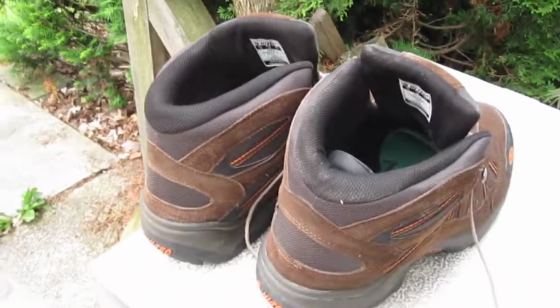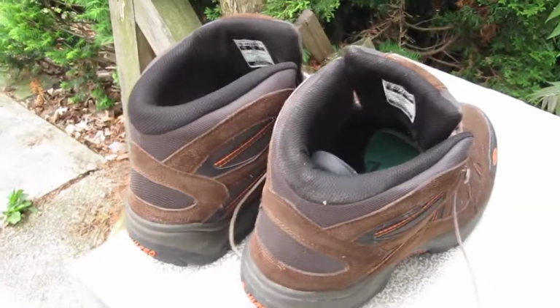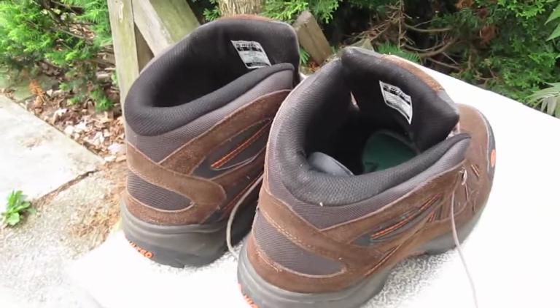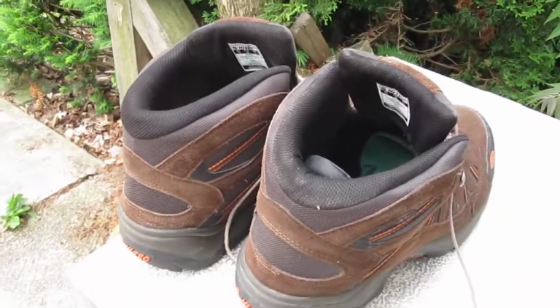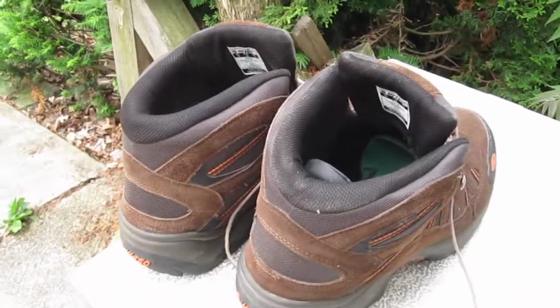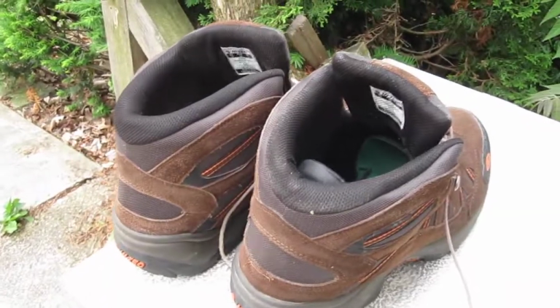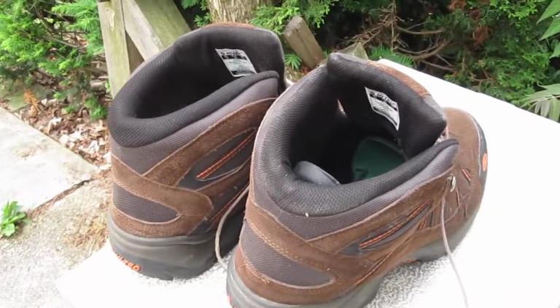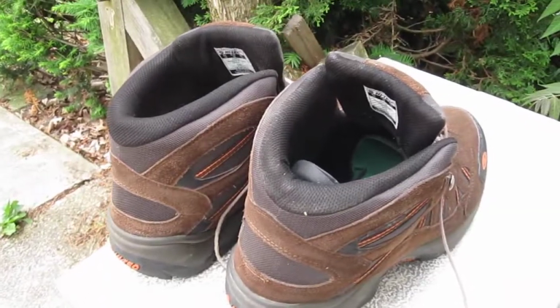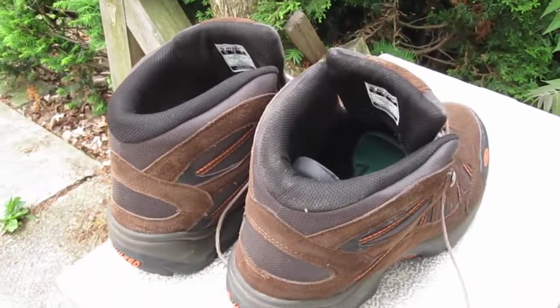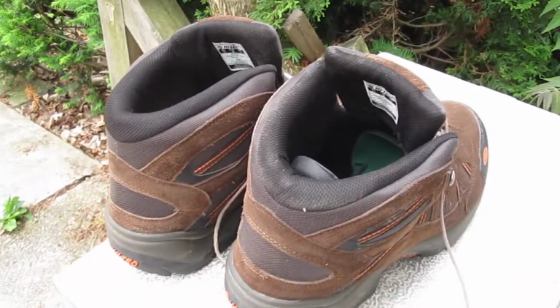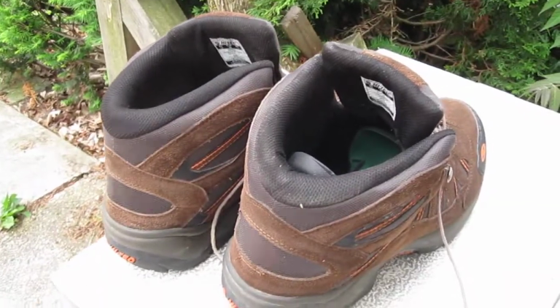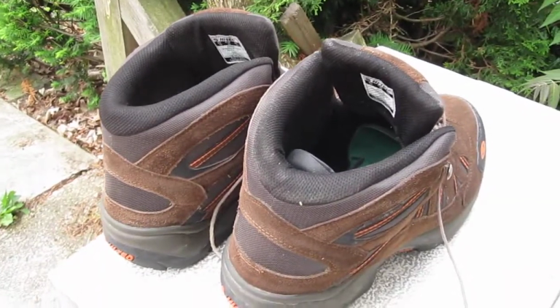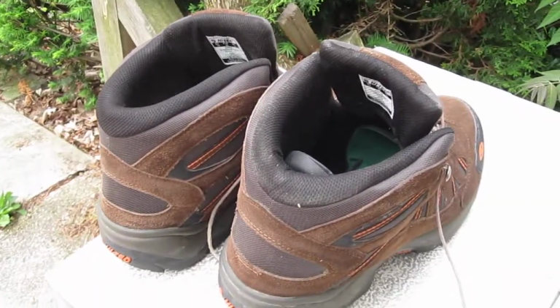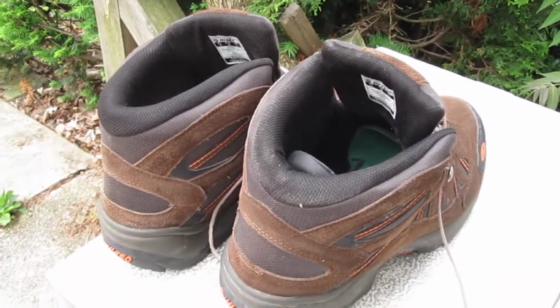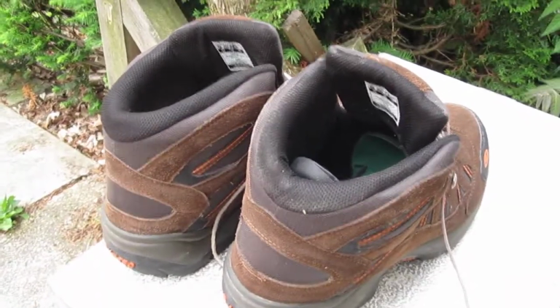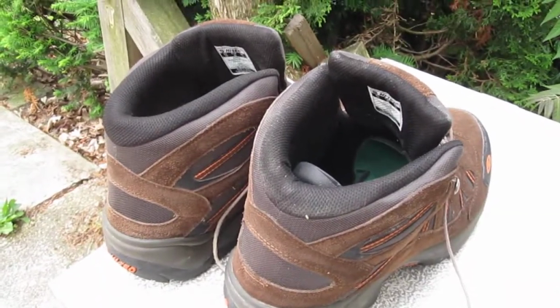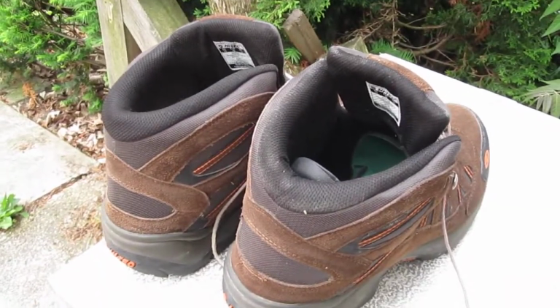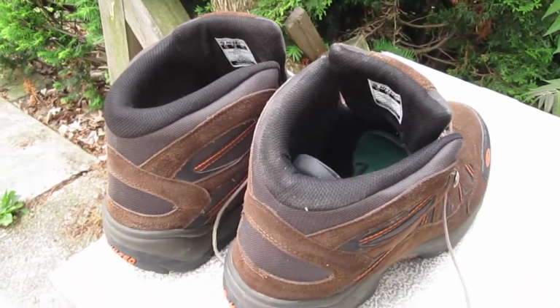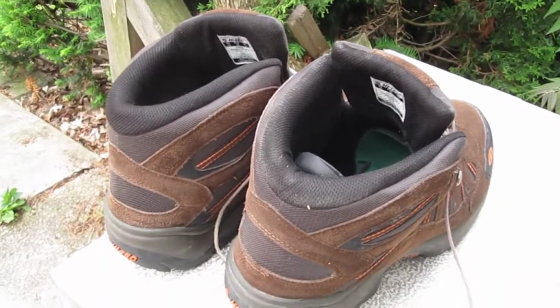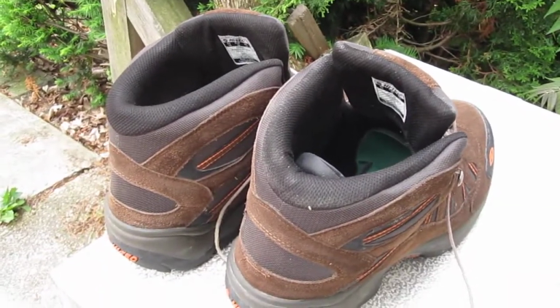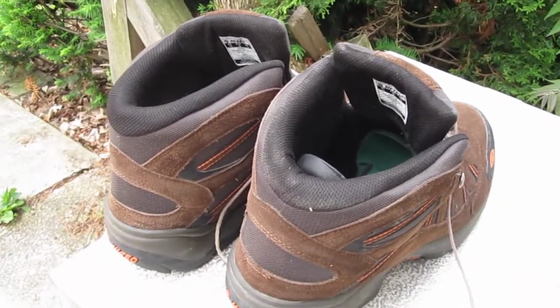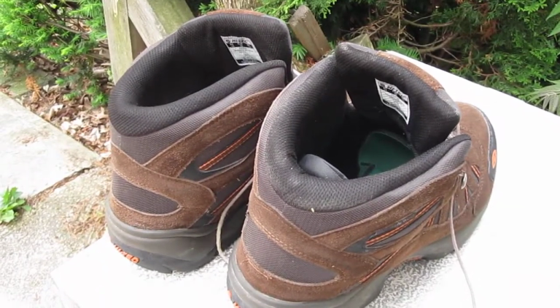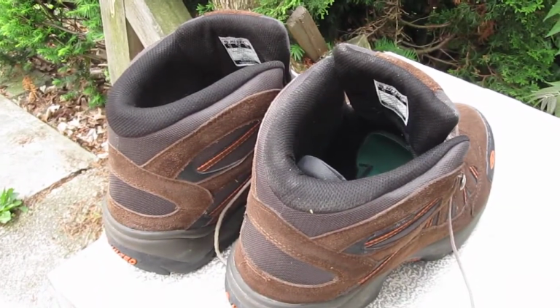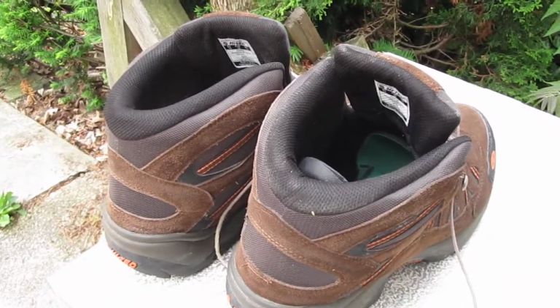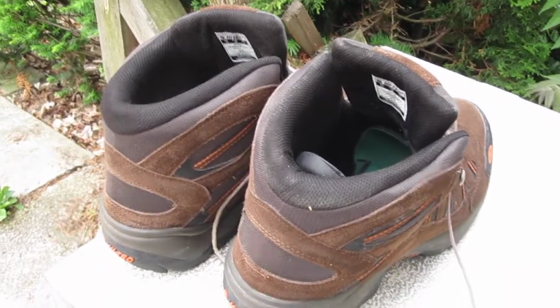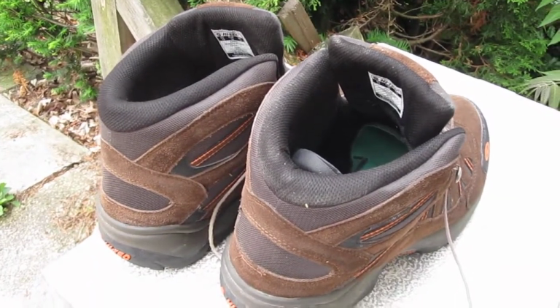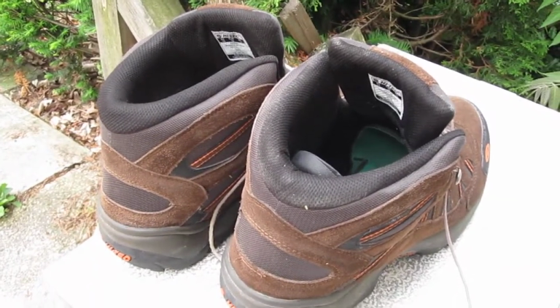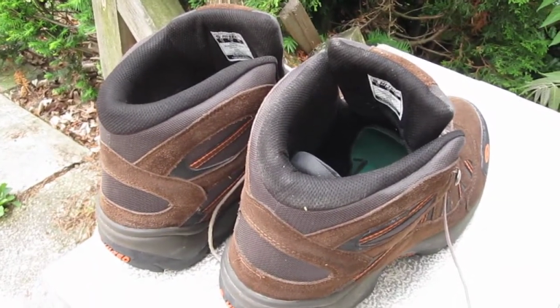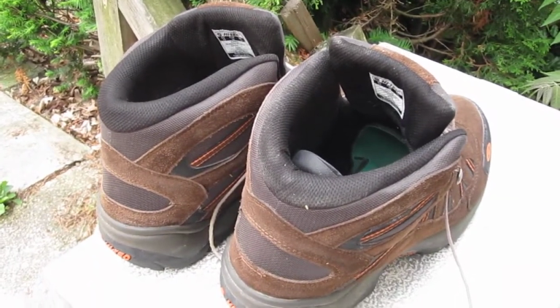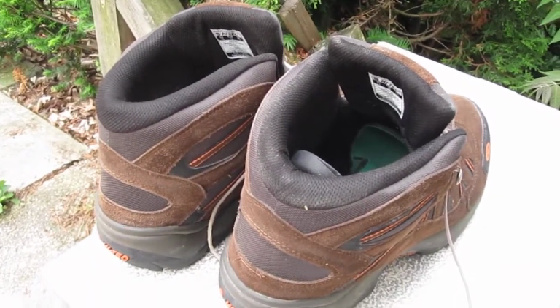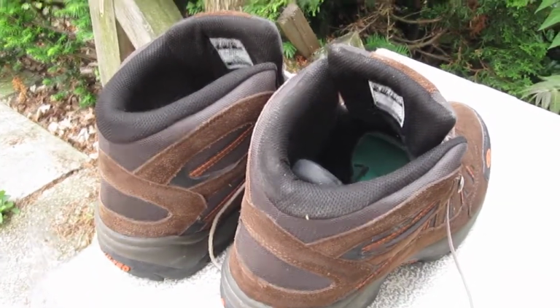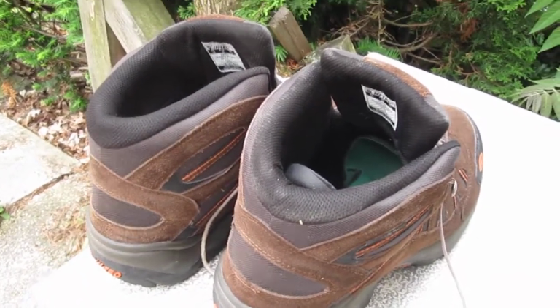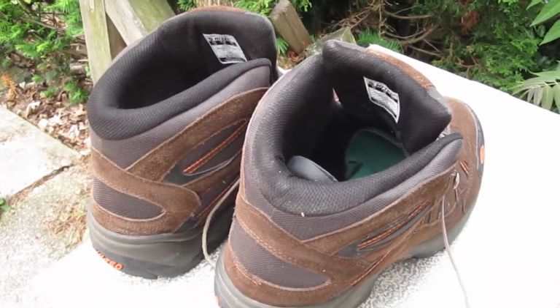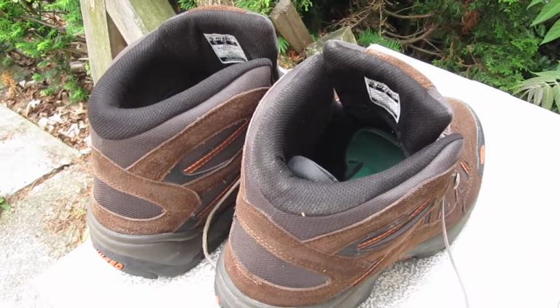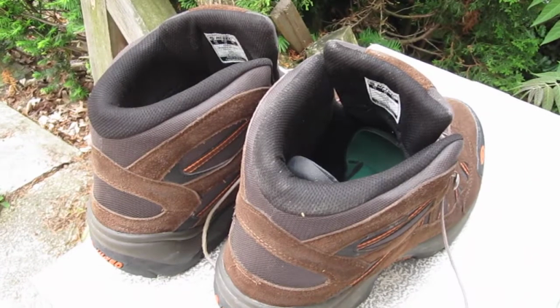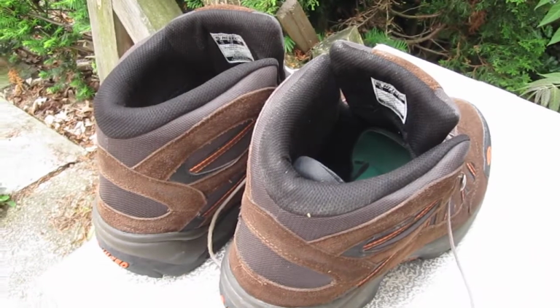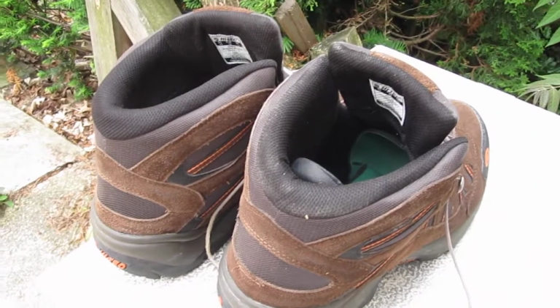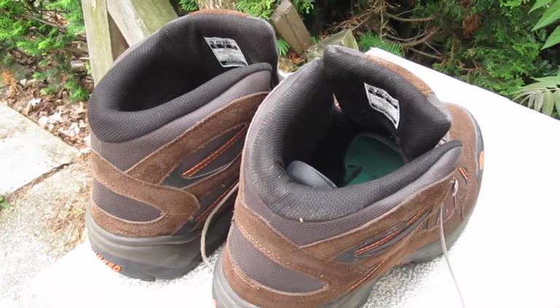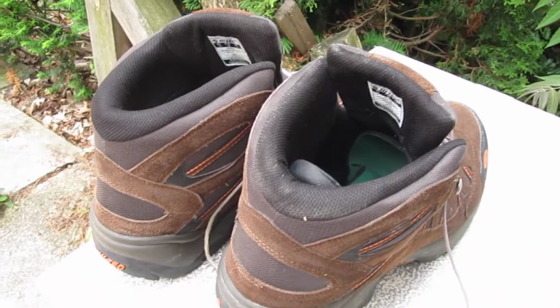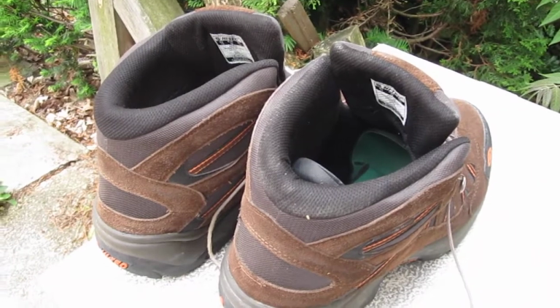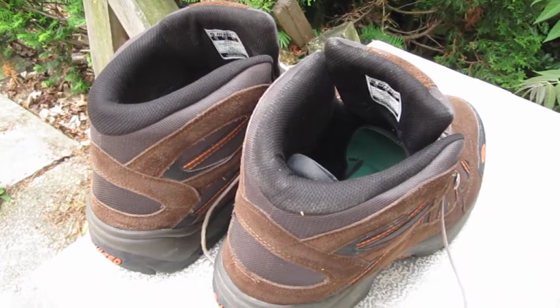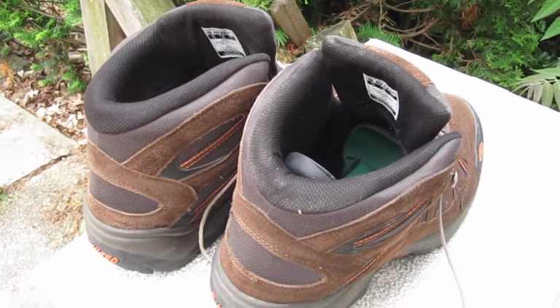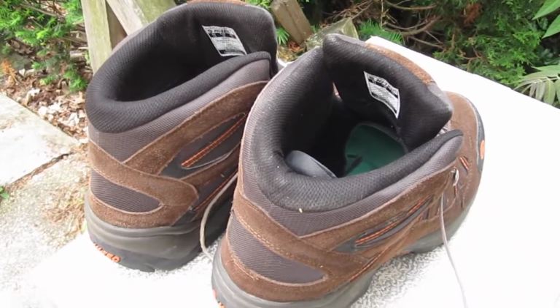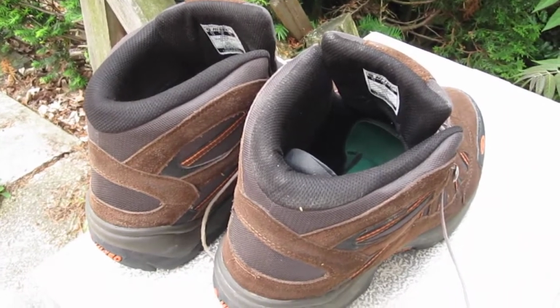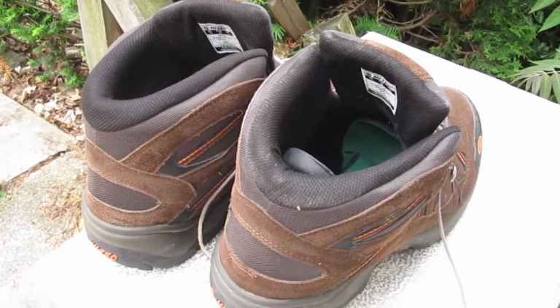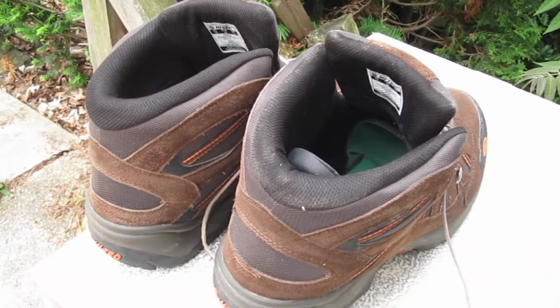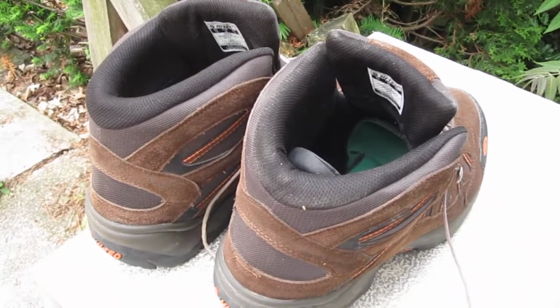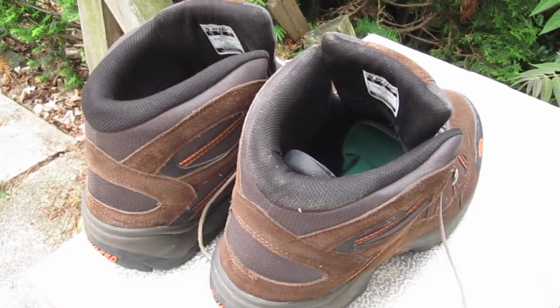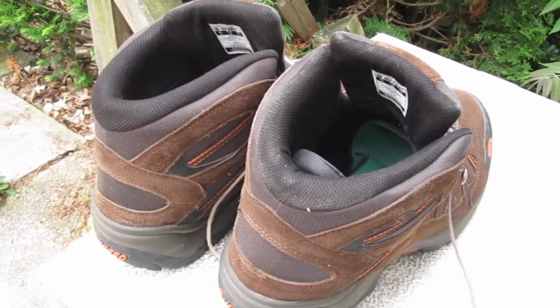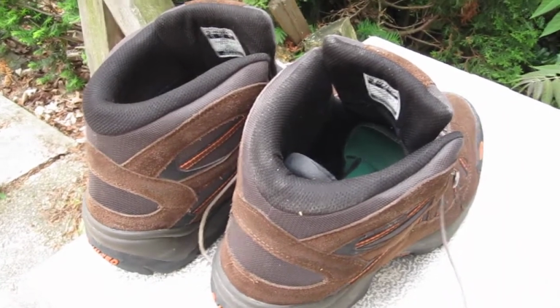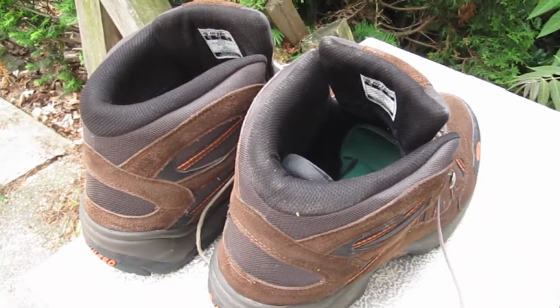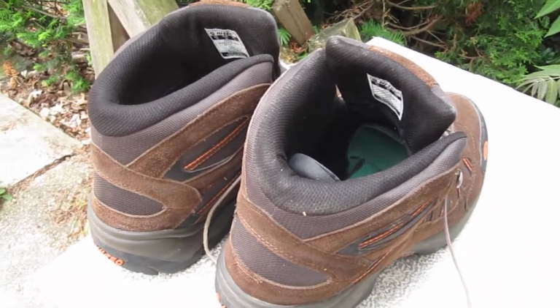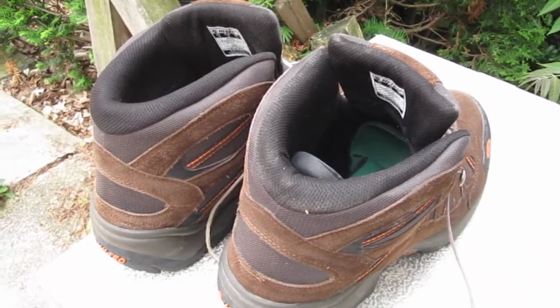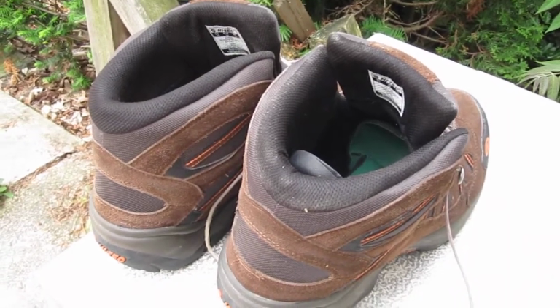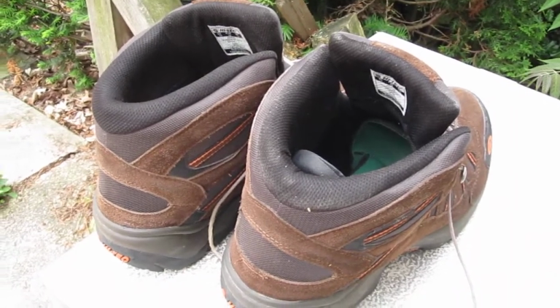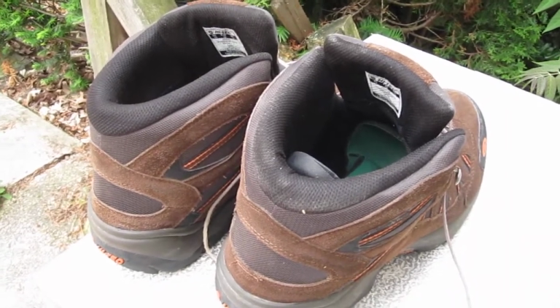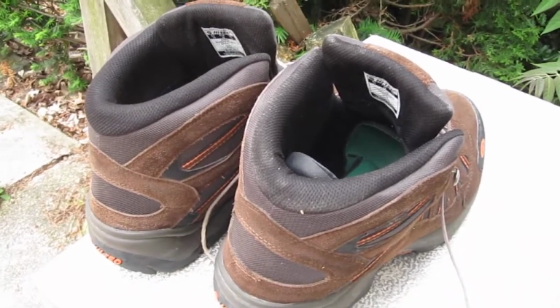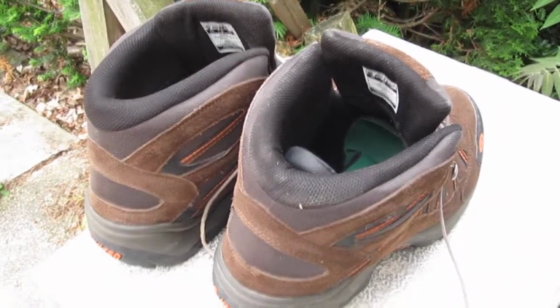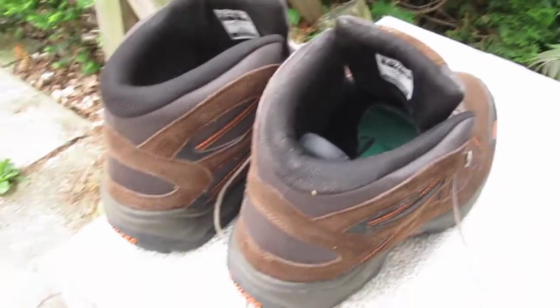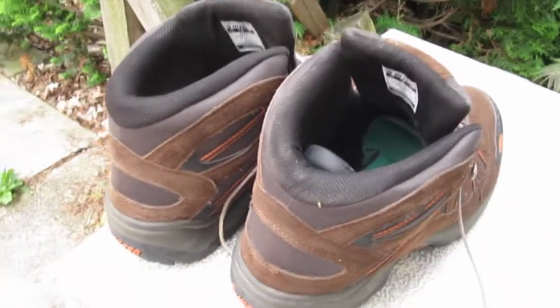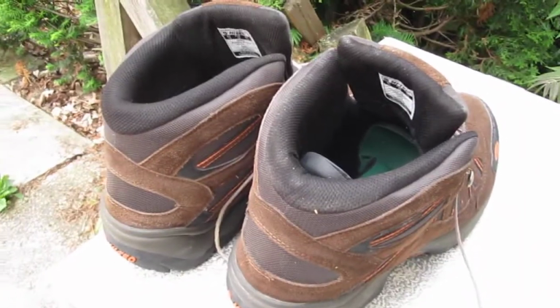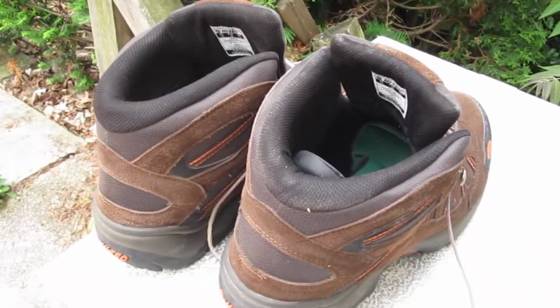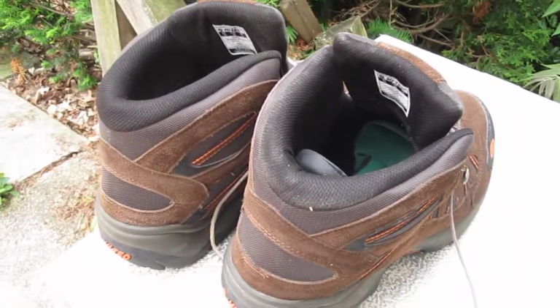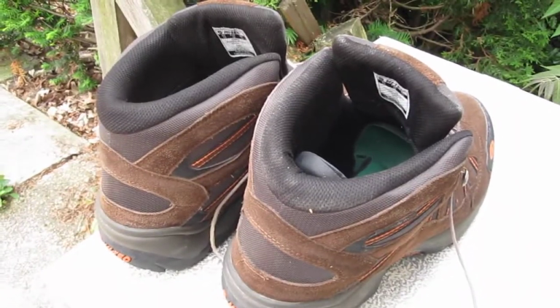Despite the rapid wear, I would still buy another pair. These are very comfortable and give me no trouble at all, and I do put on a lot of miles.